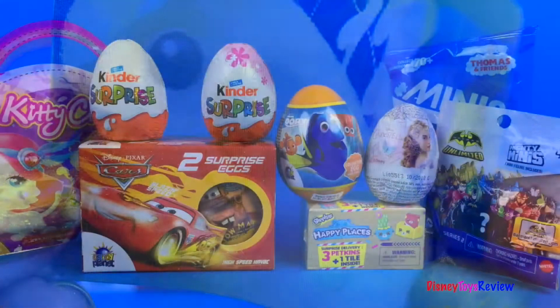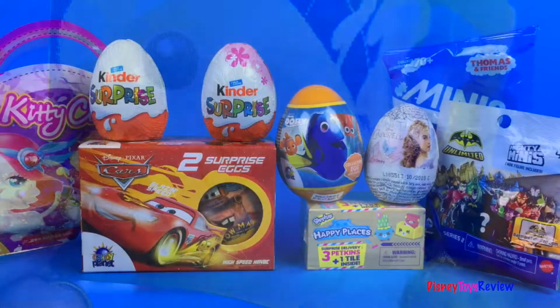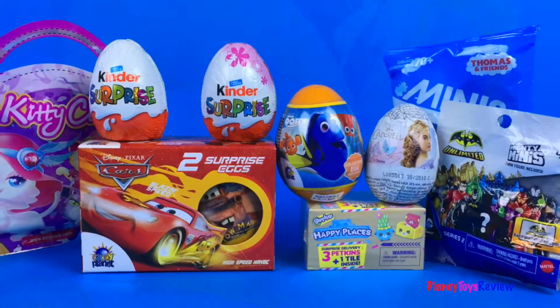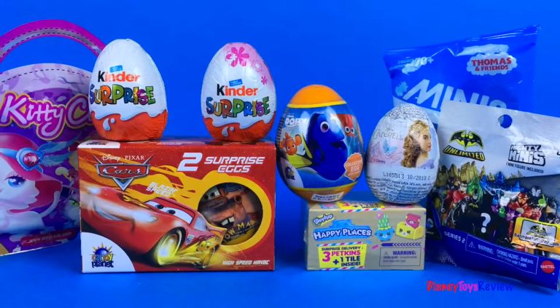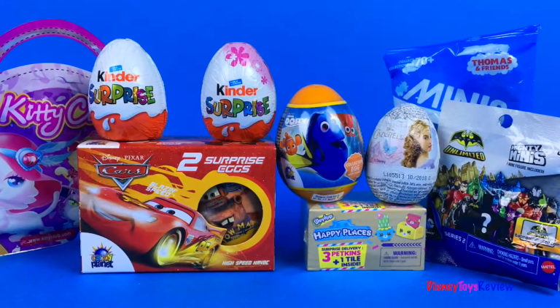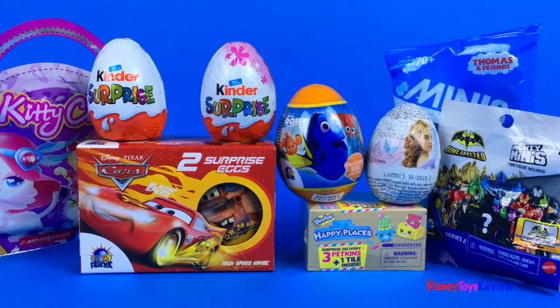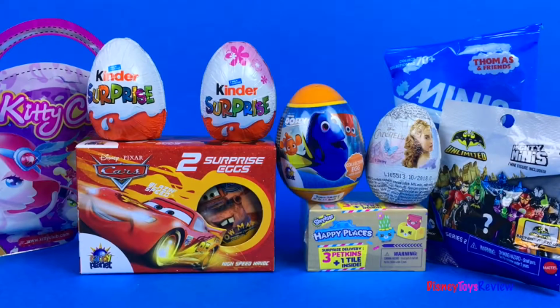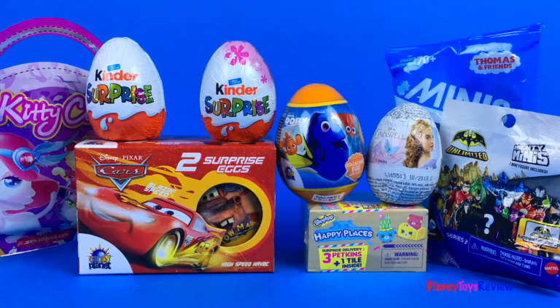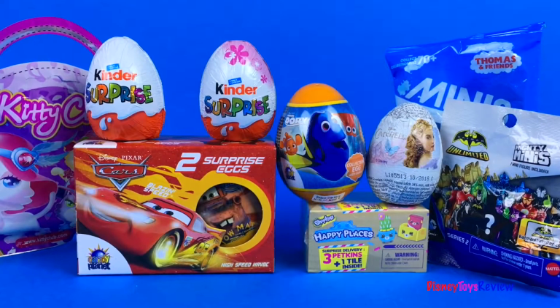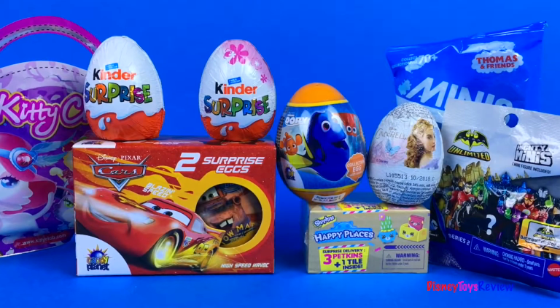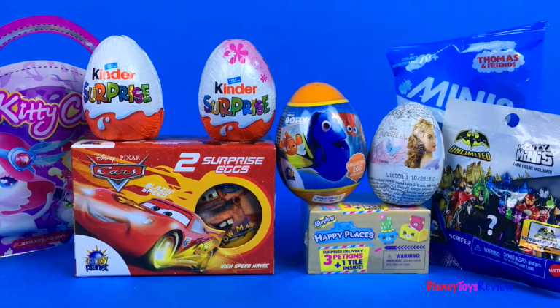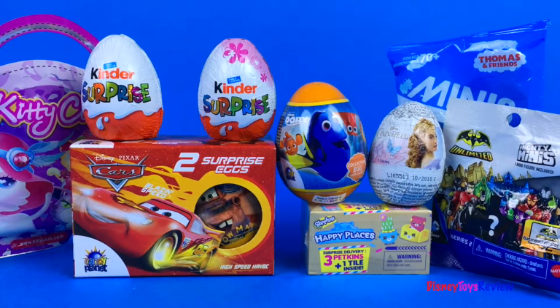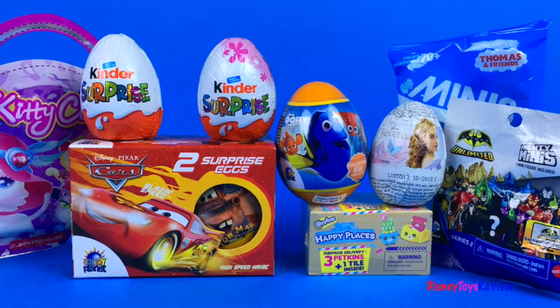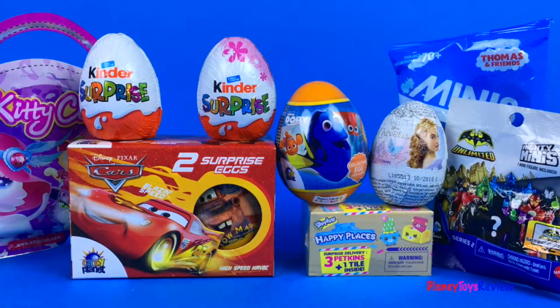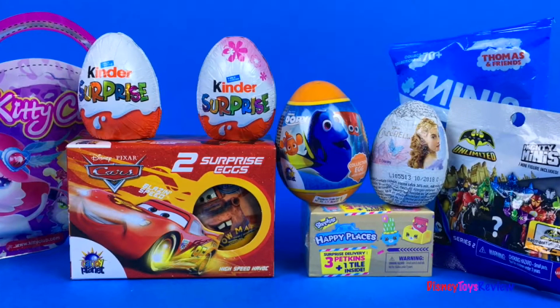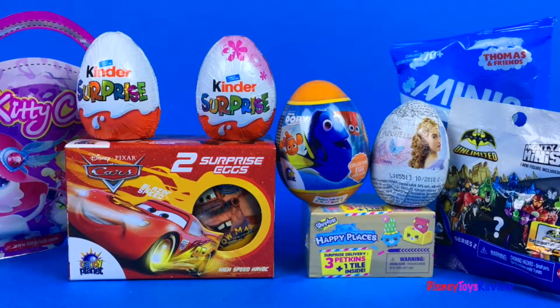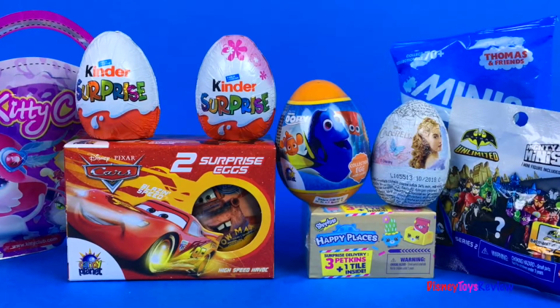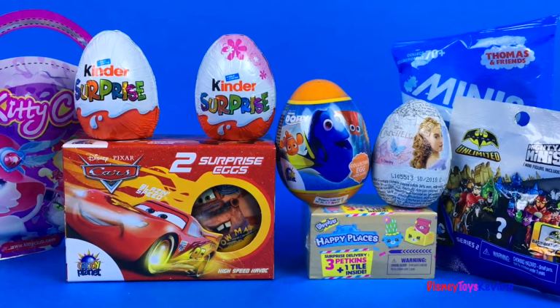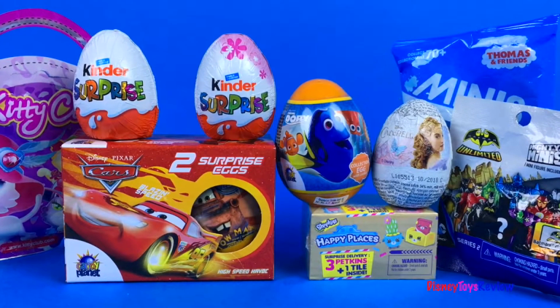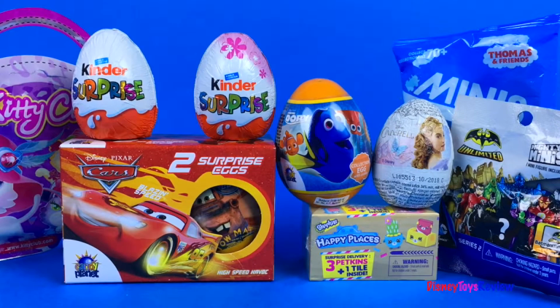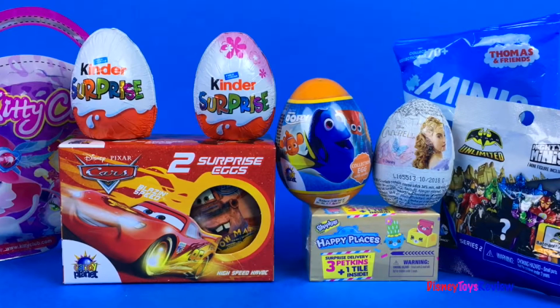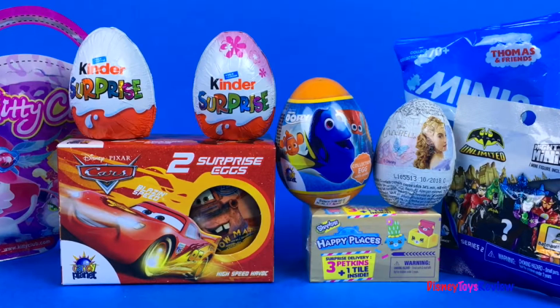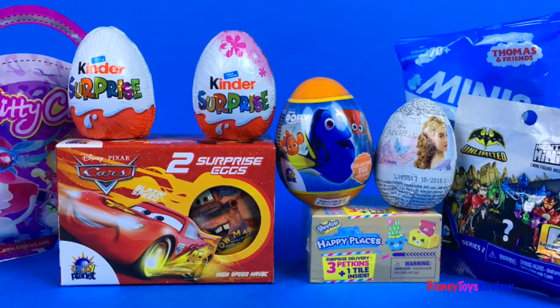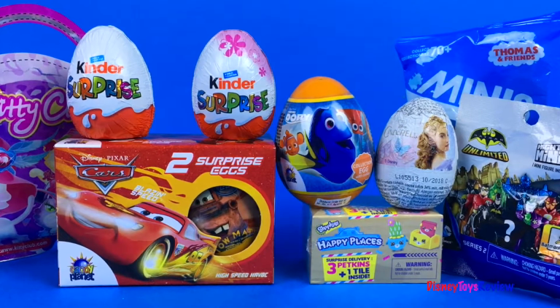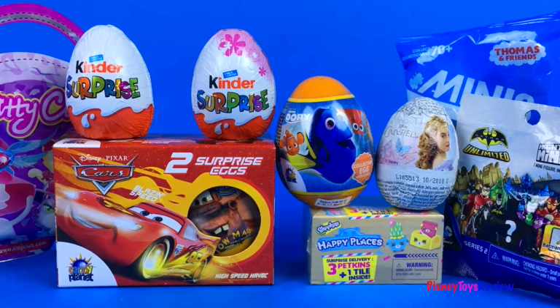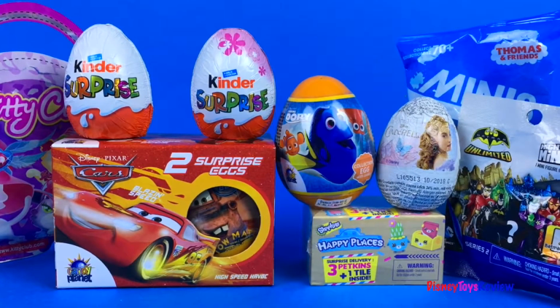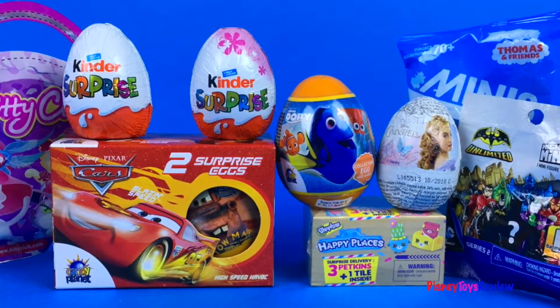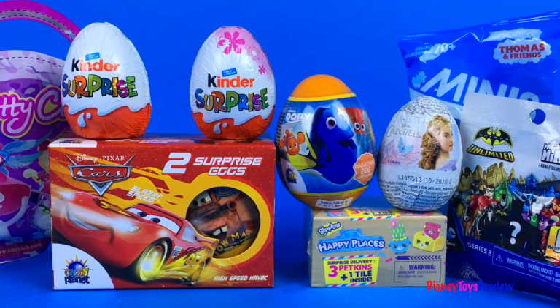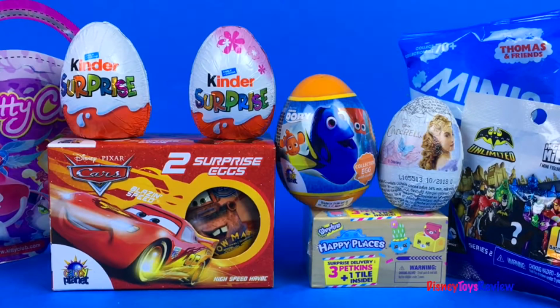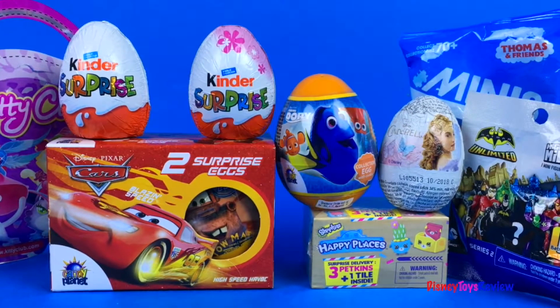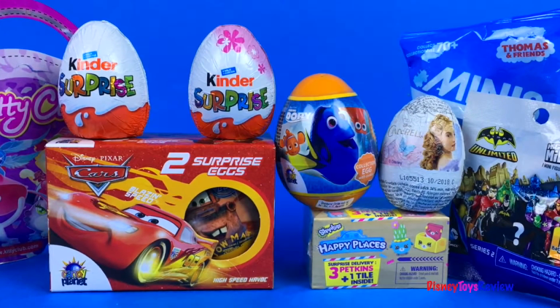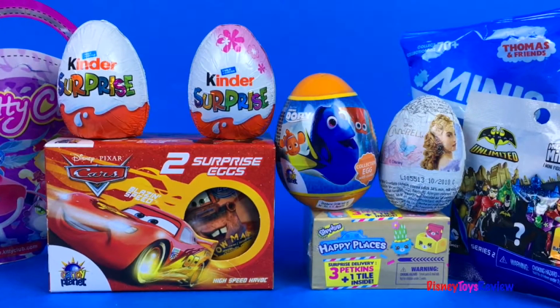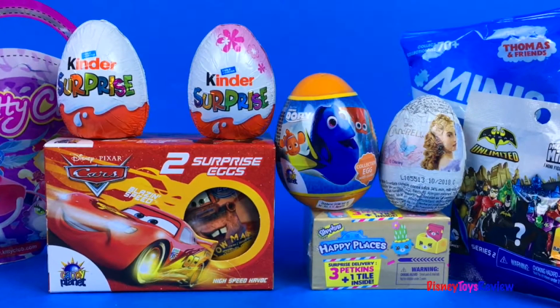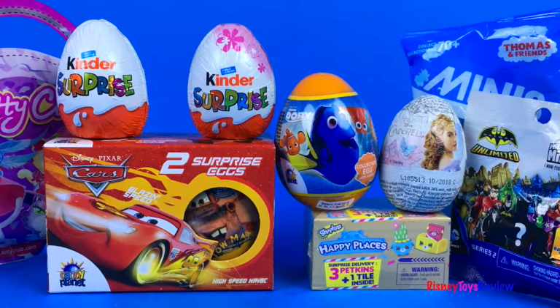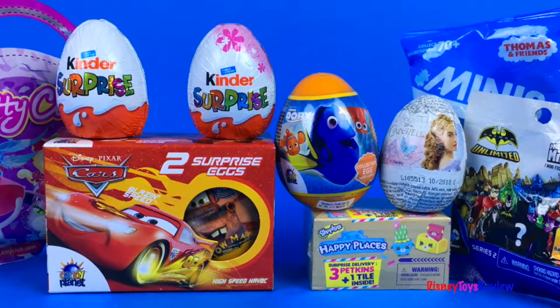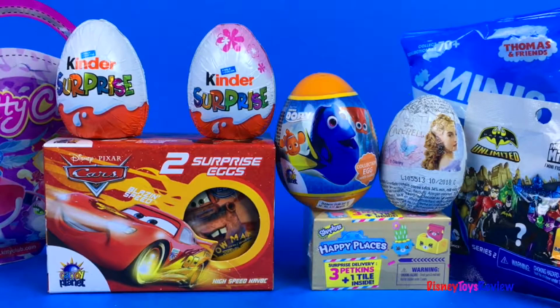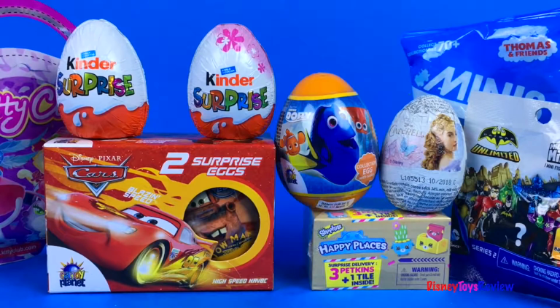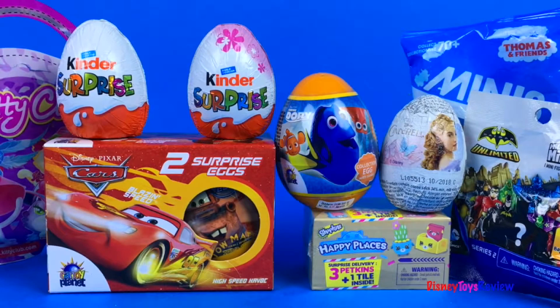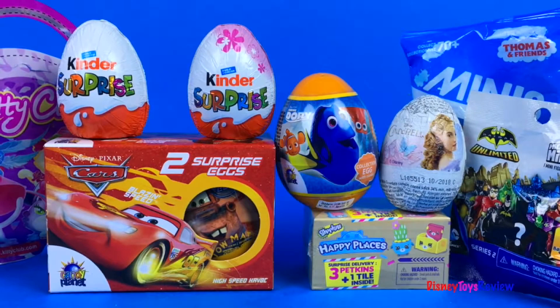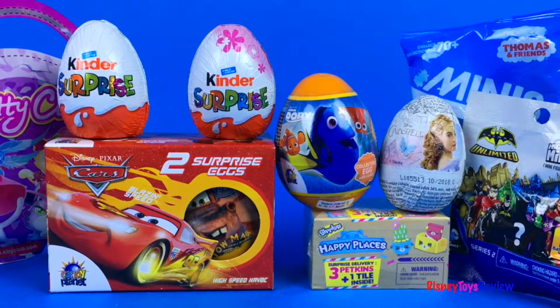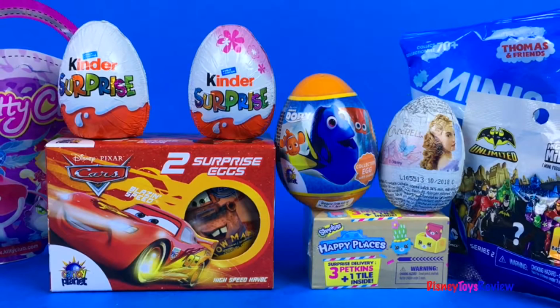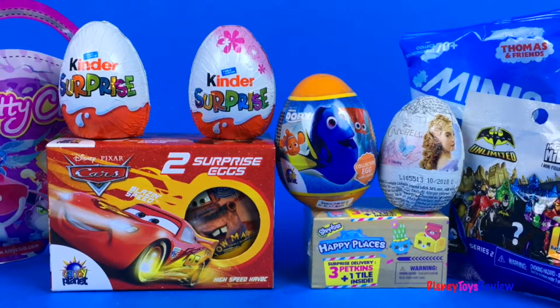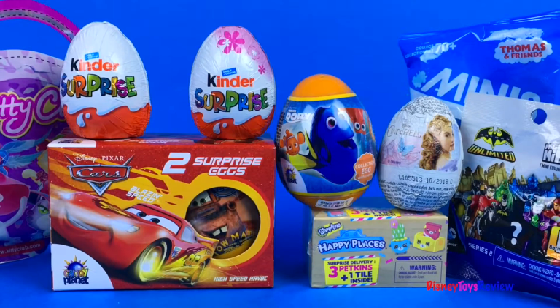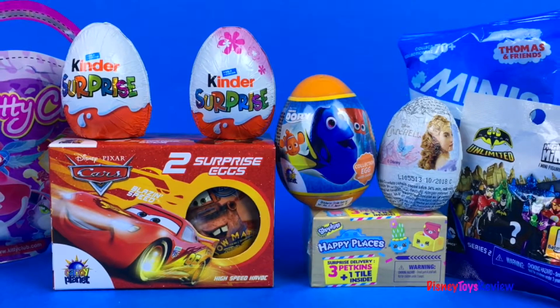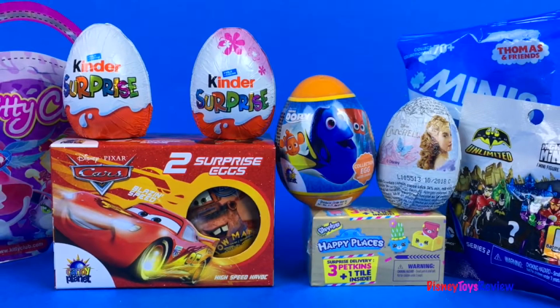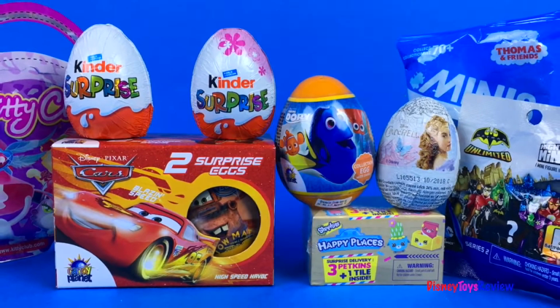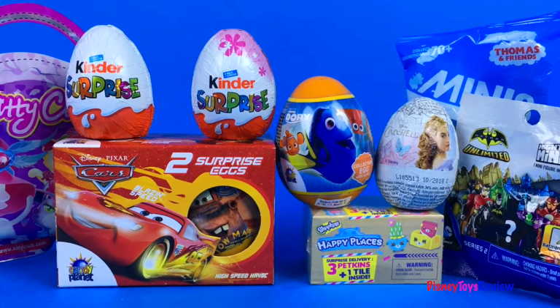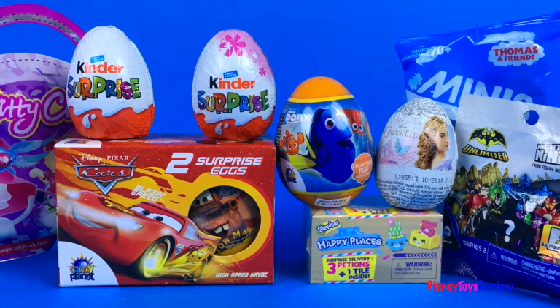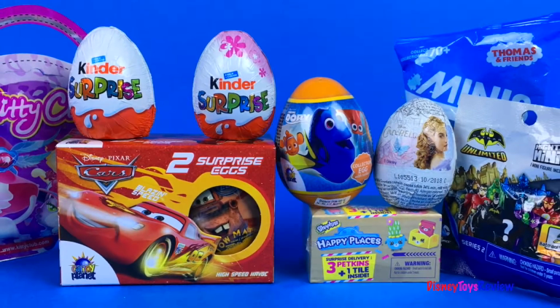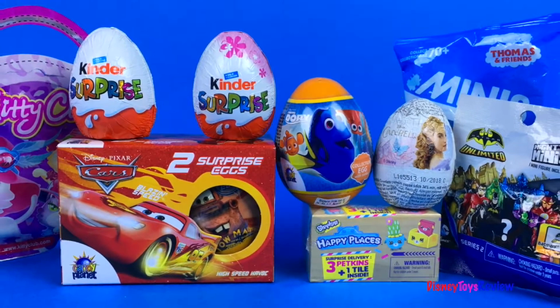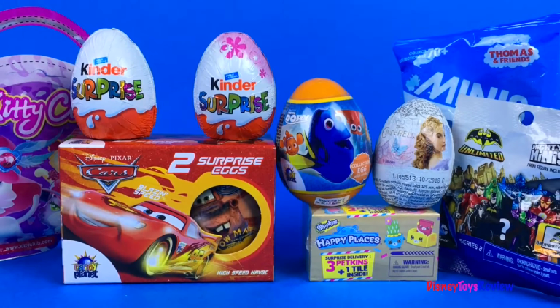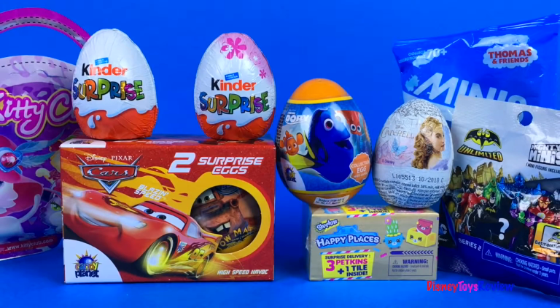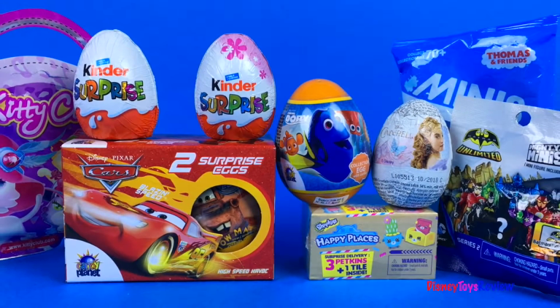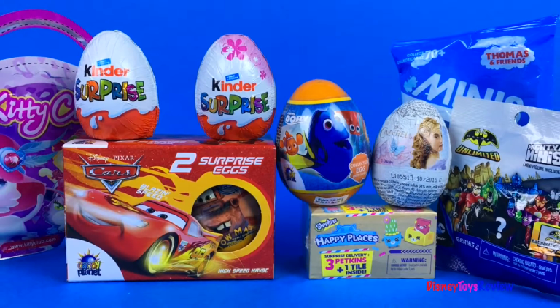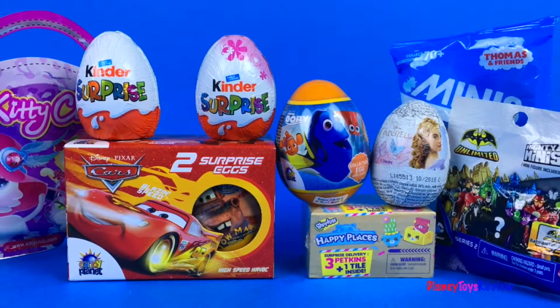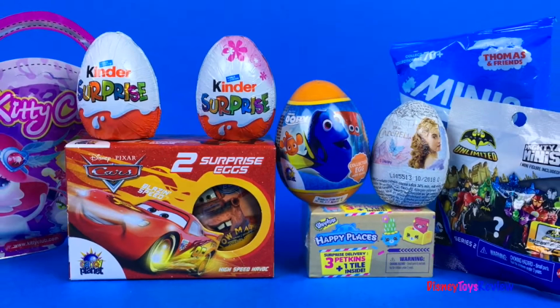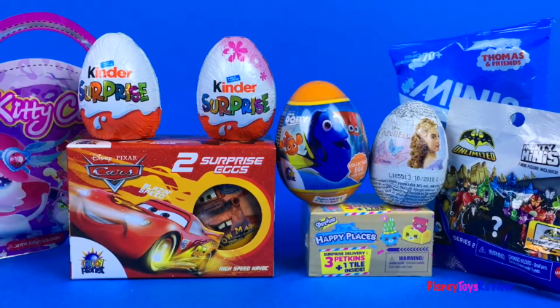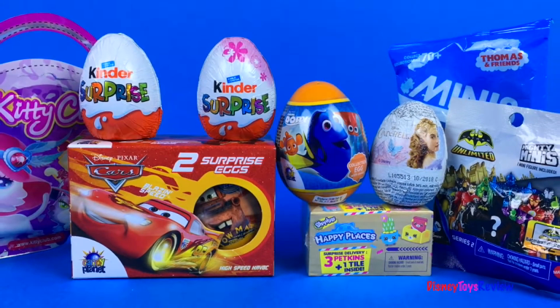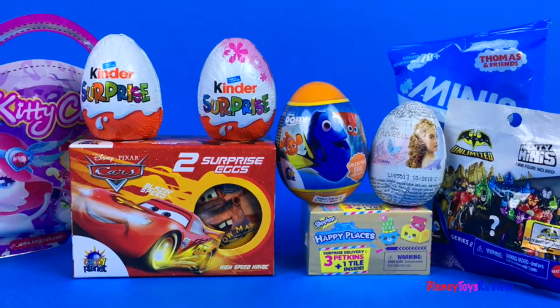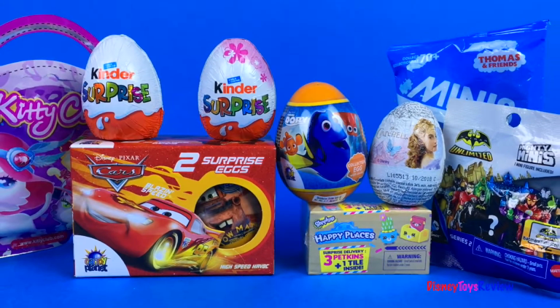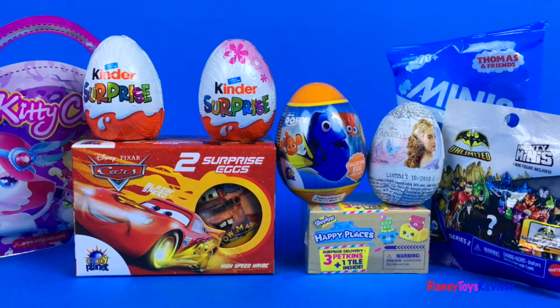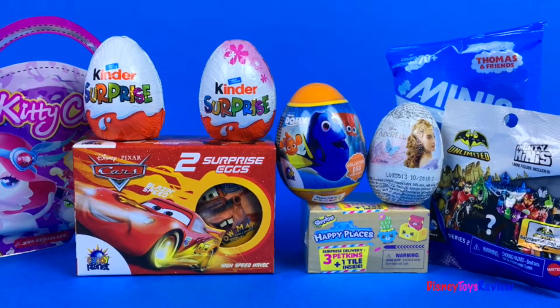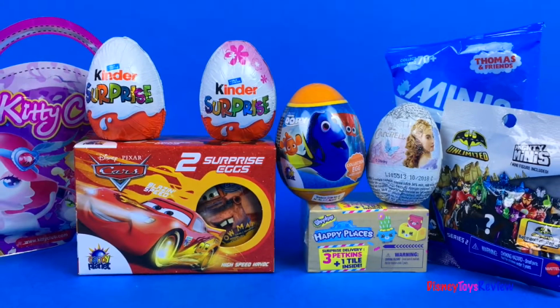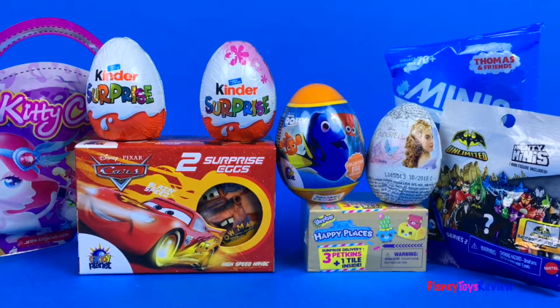Hi guys! Disney Toys Review here! Today we have surprises! I can't wait to show you all the fun surprises that we have!